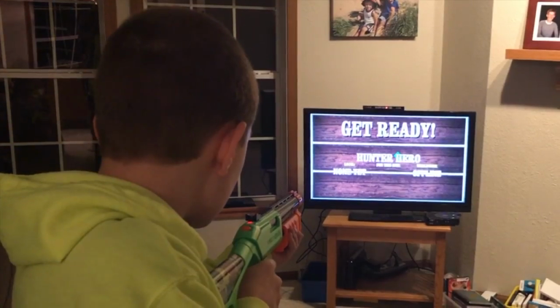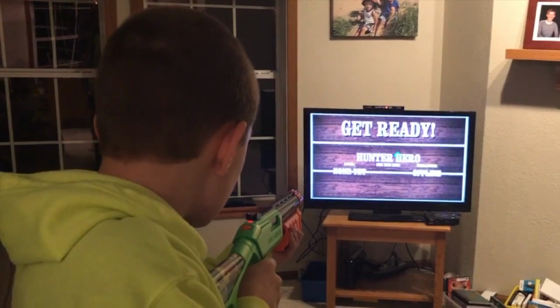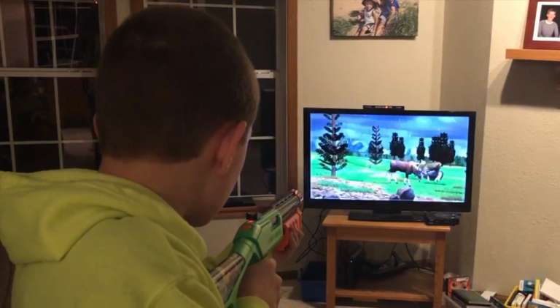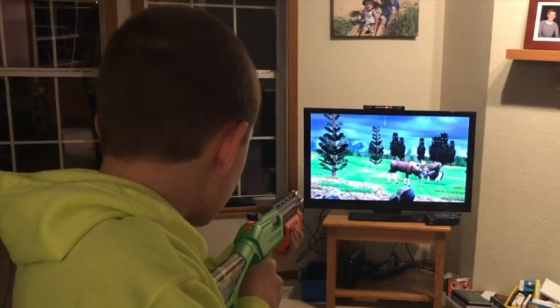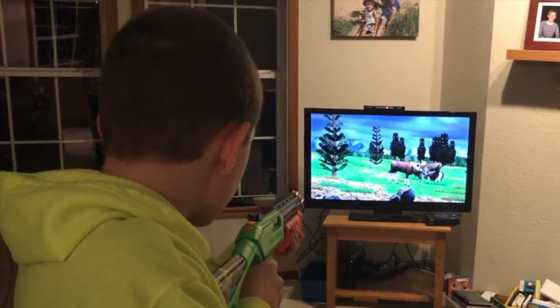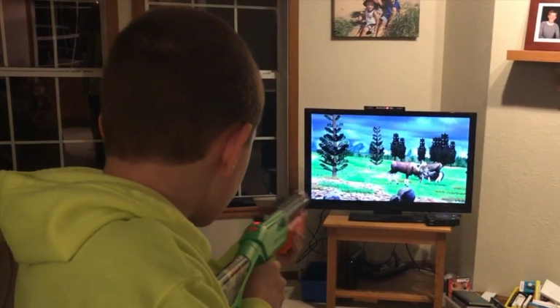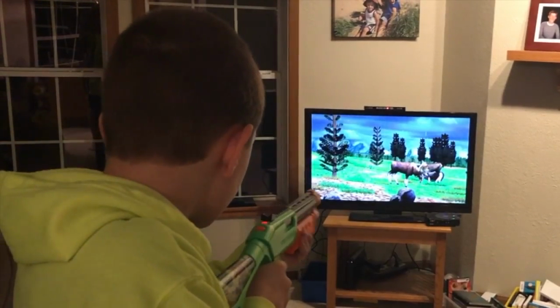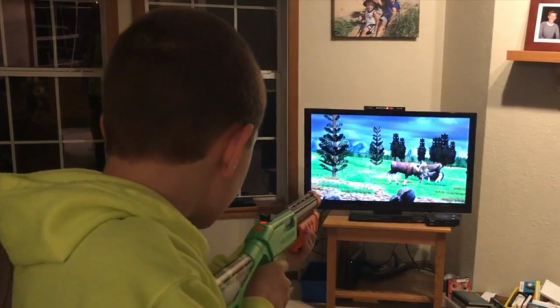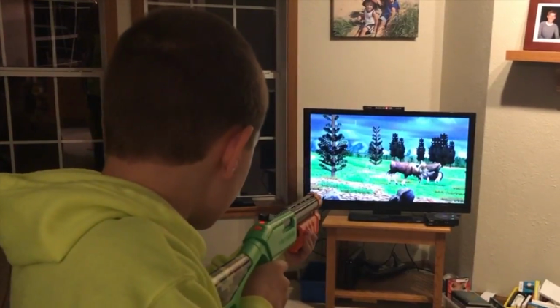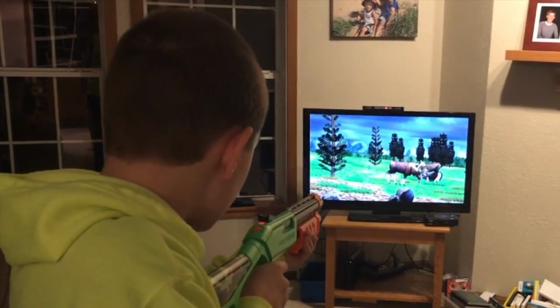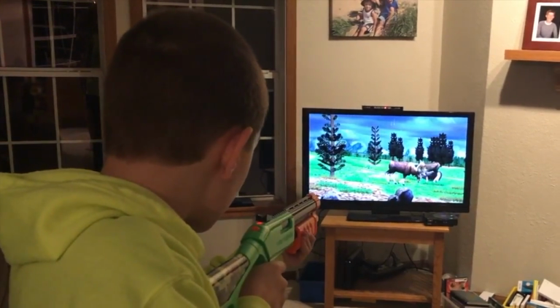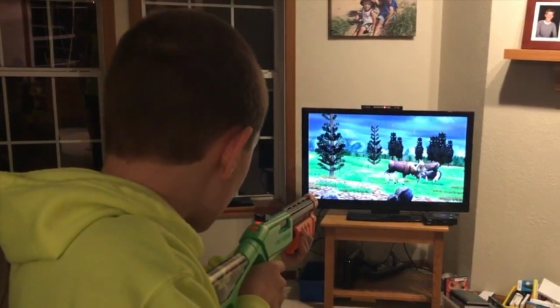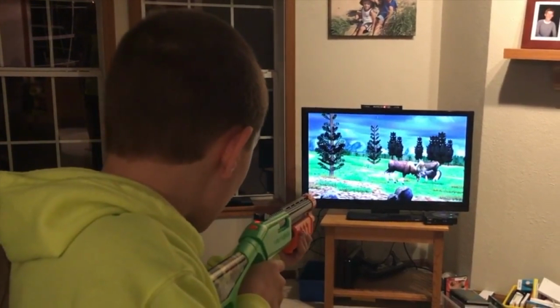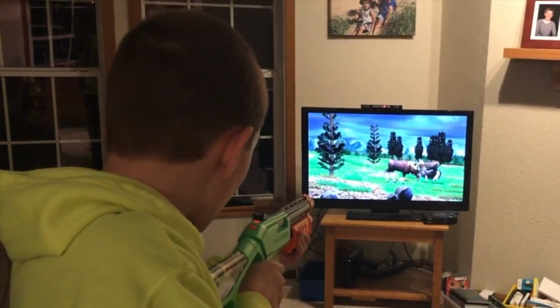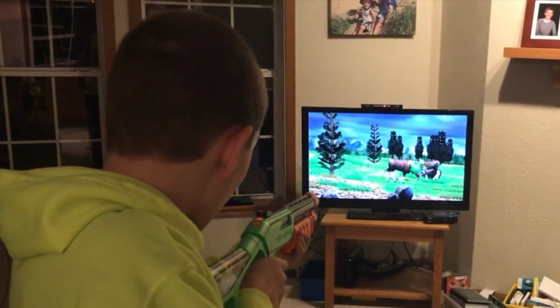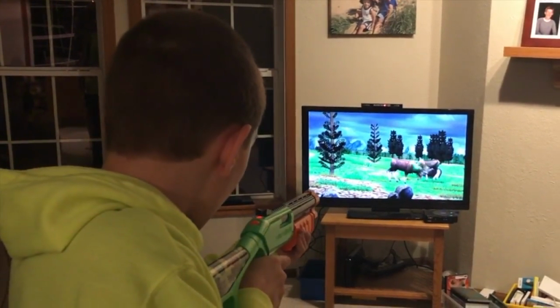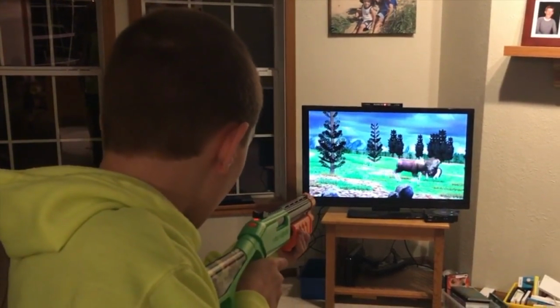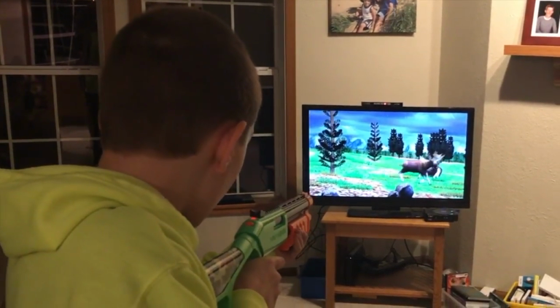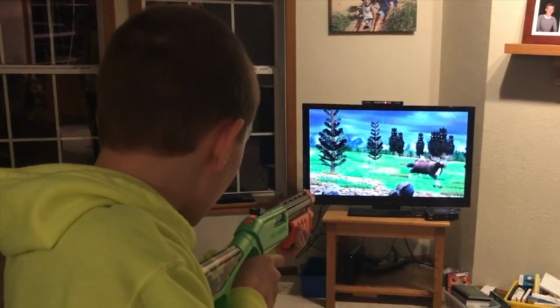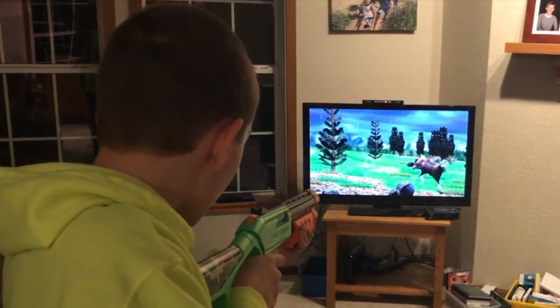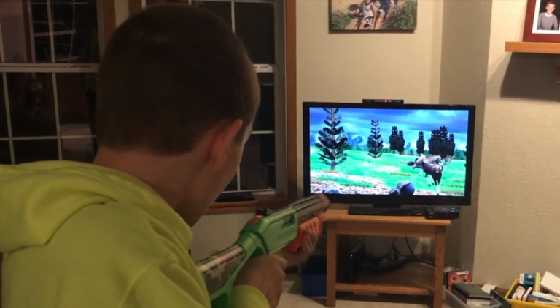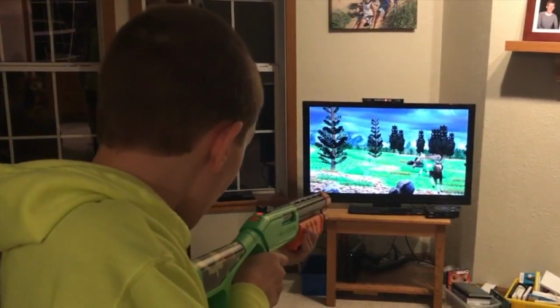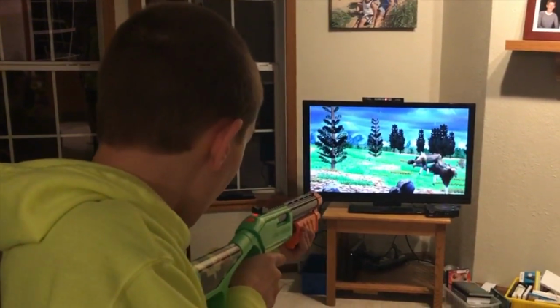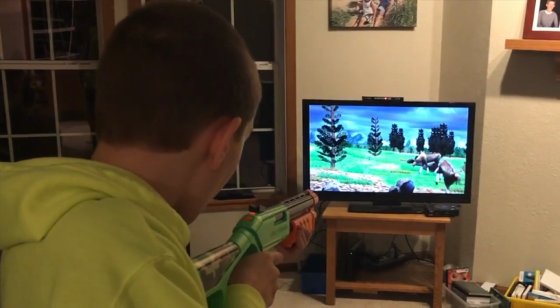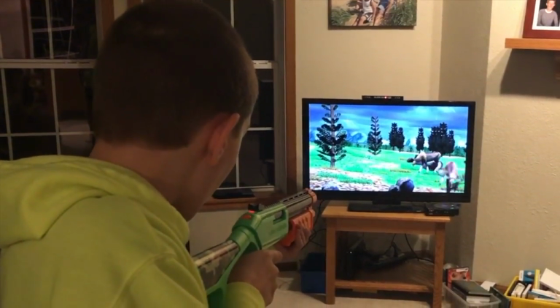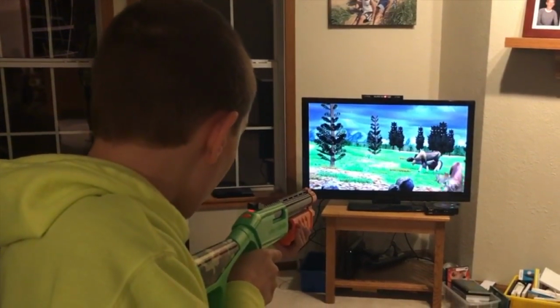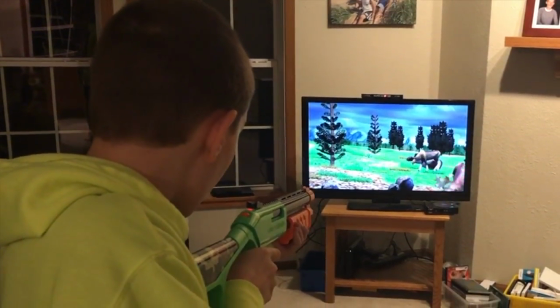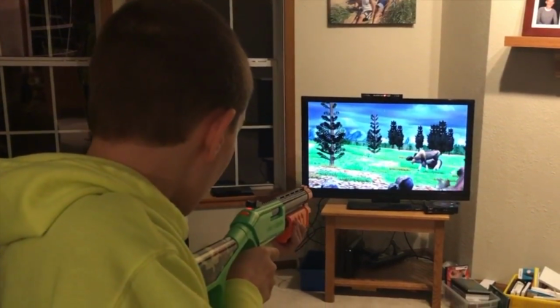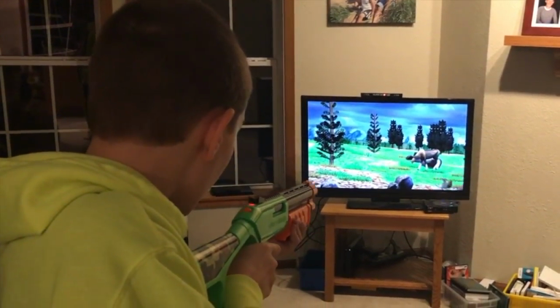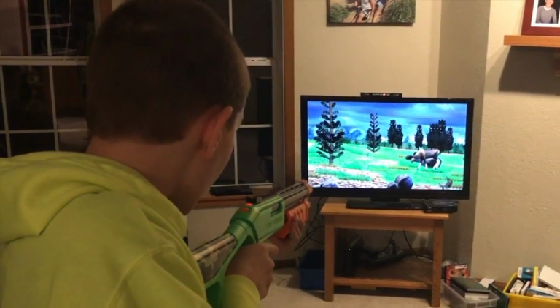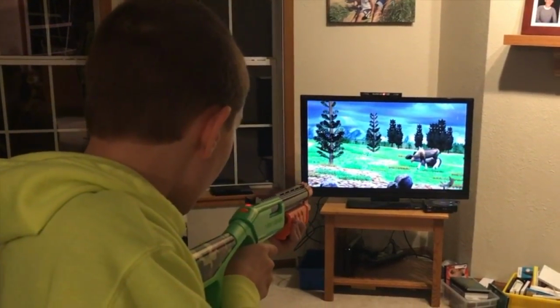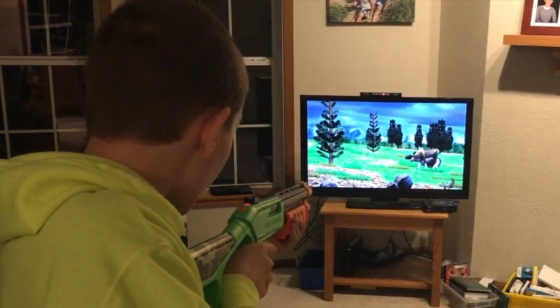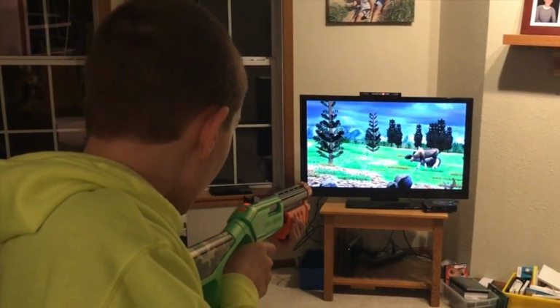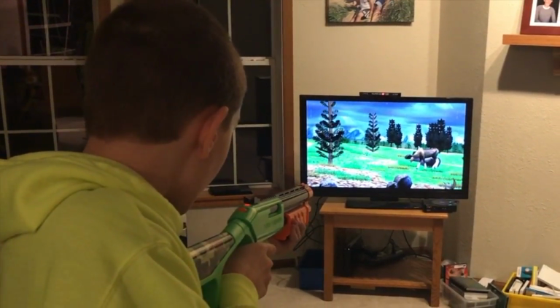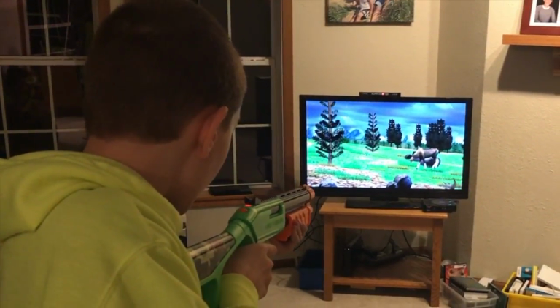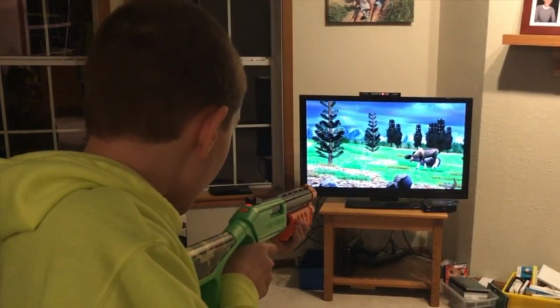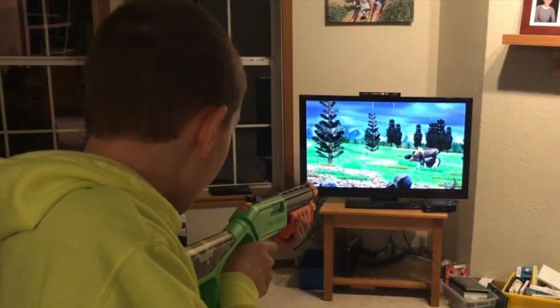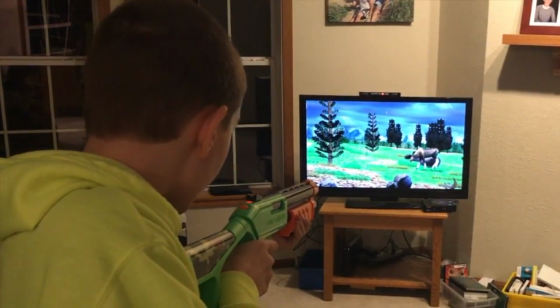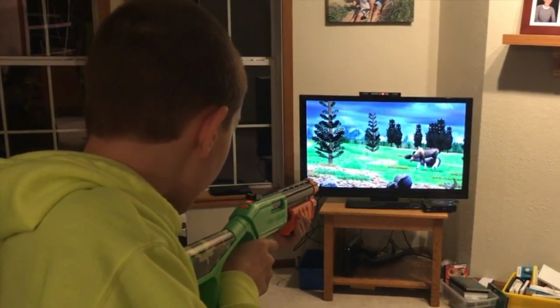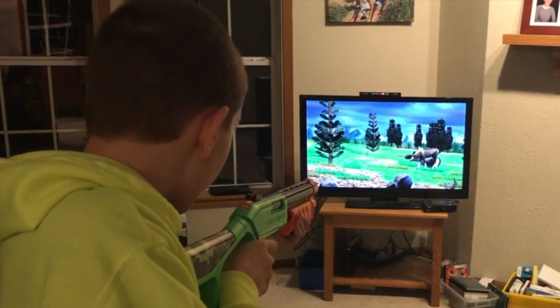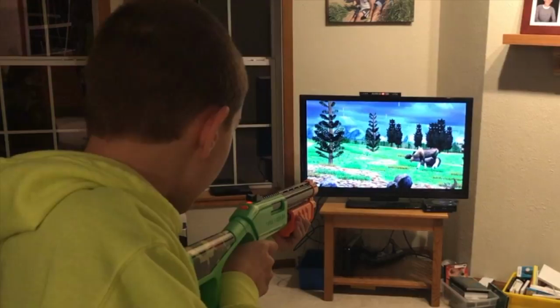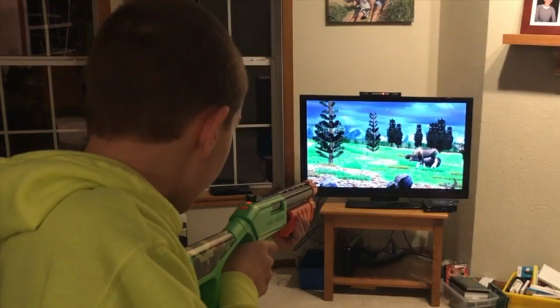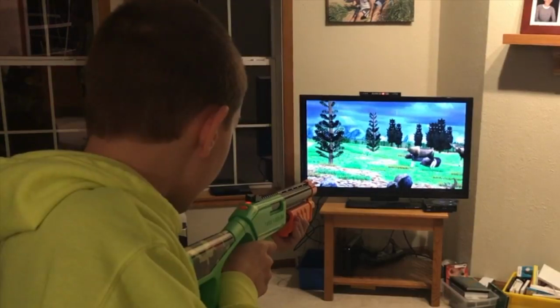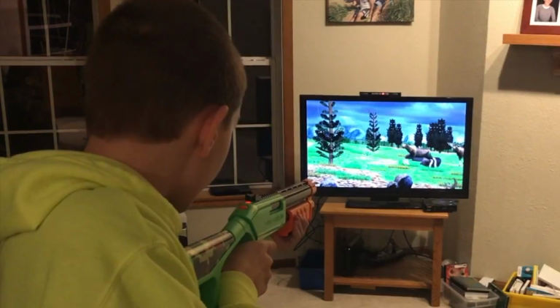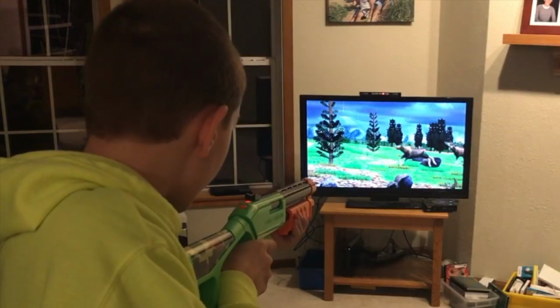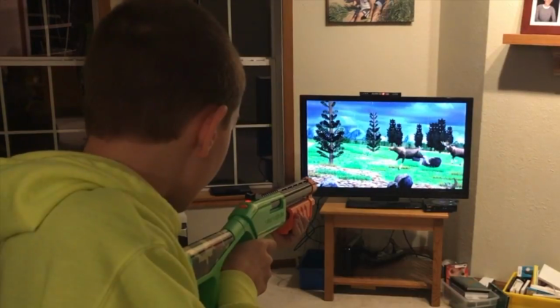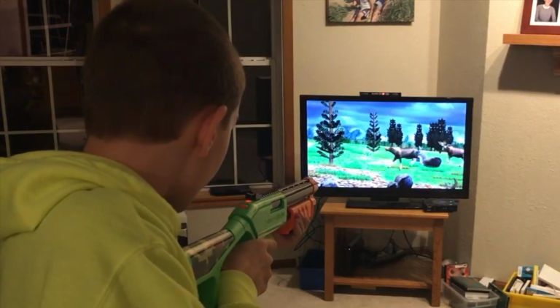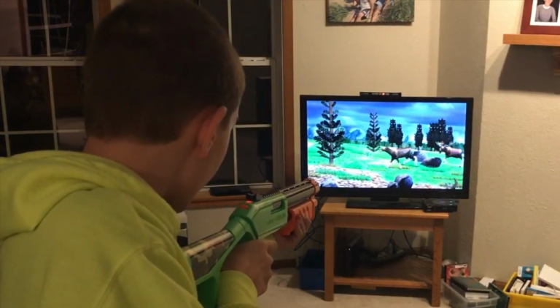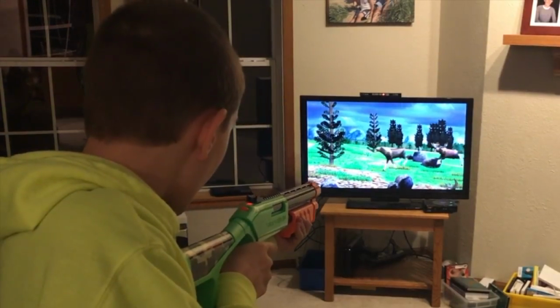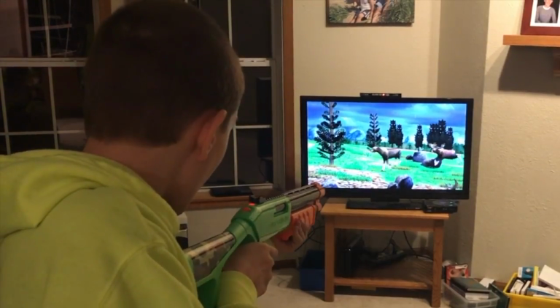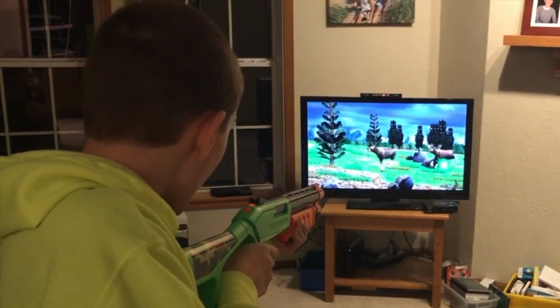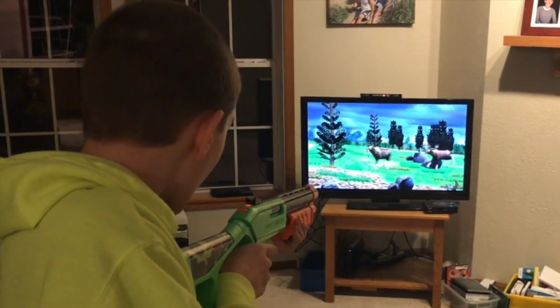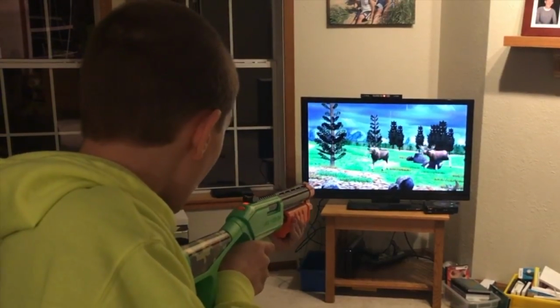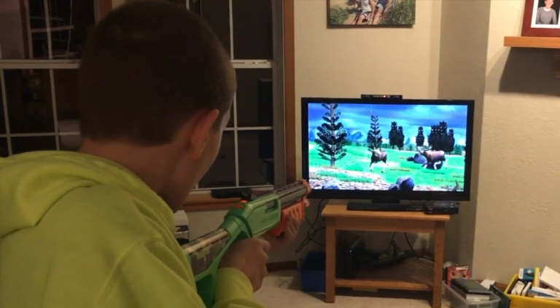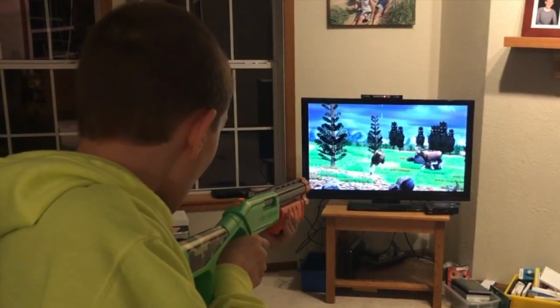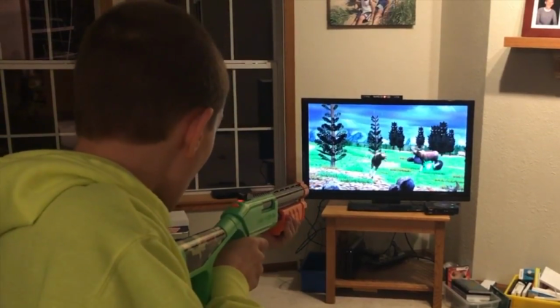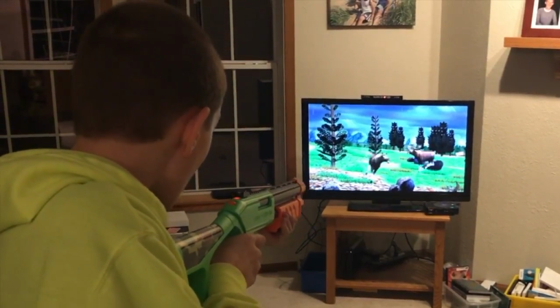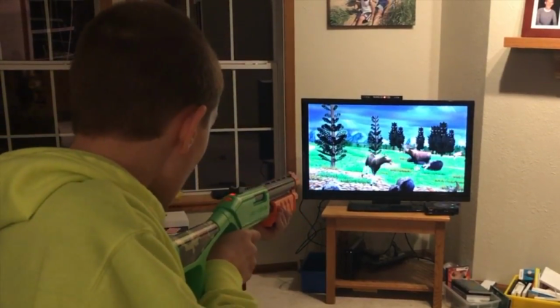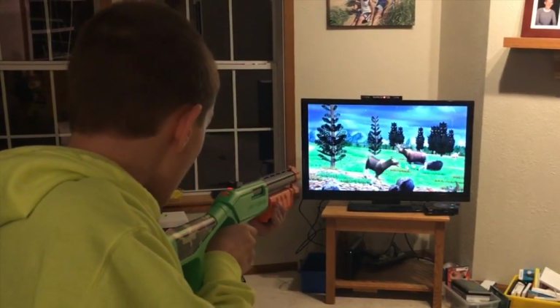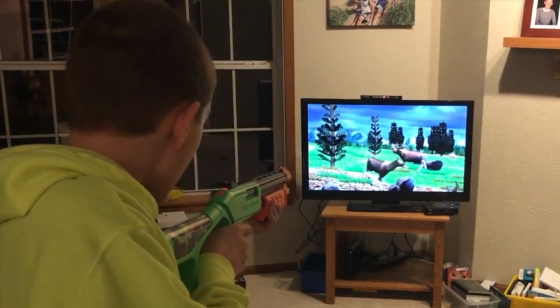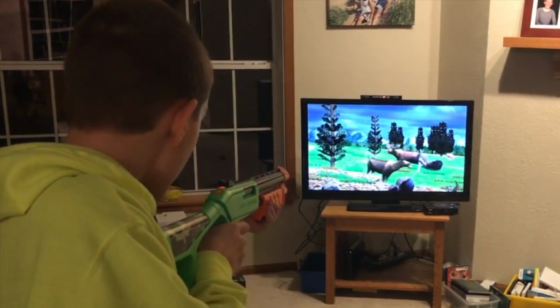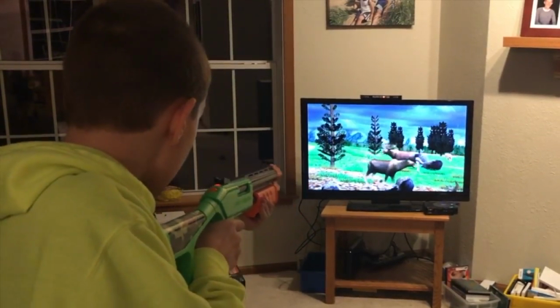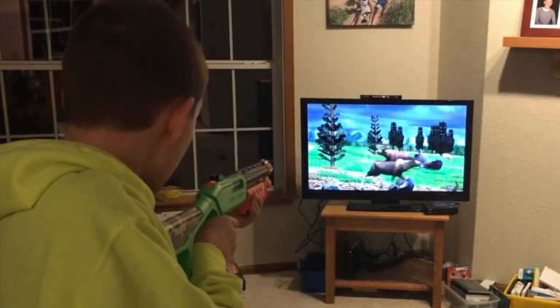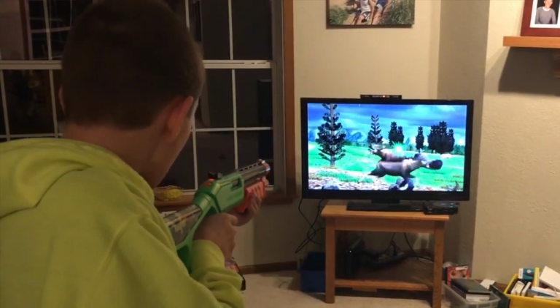Okay, ready? They have like one elk at a time.